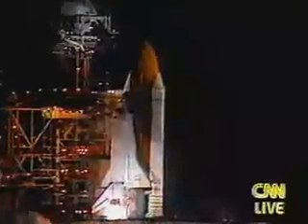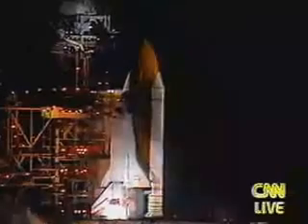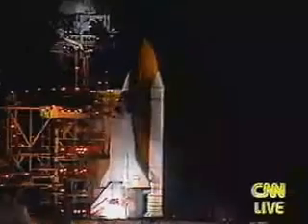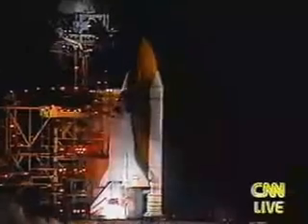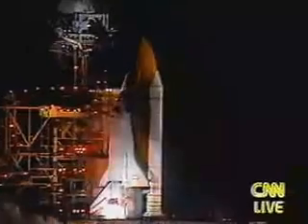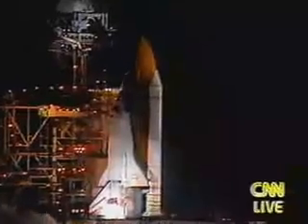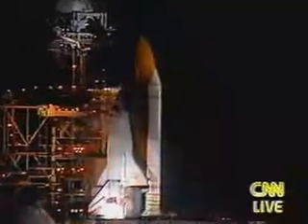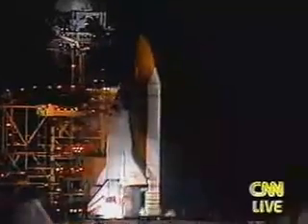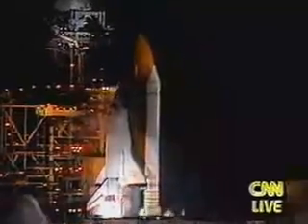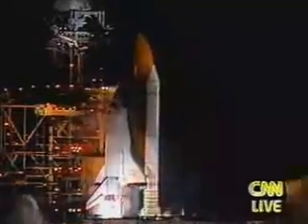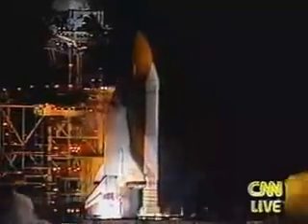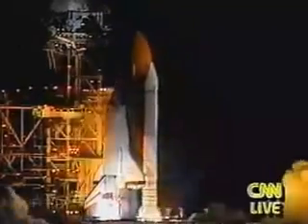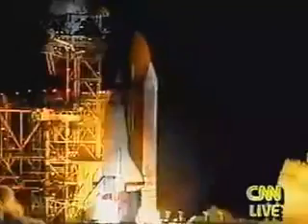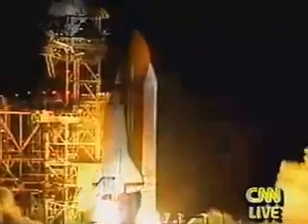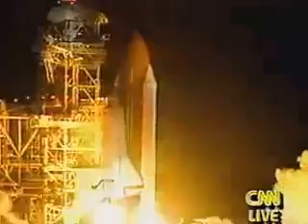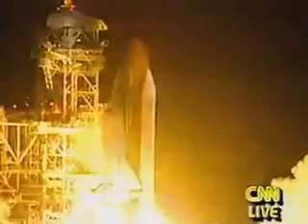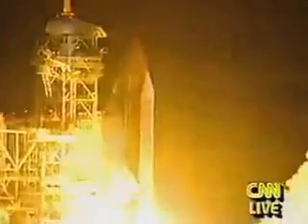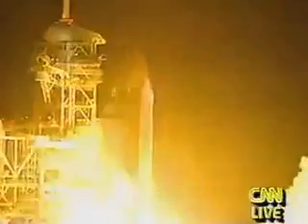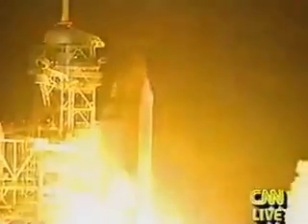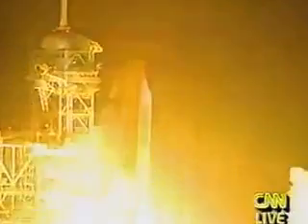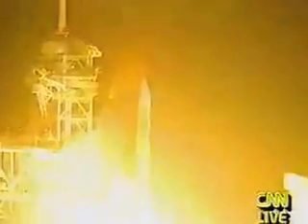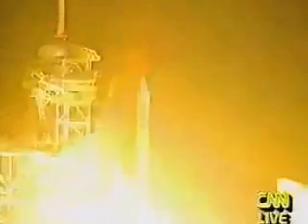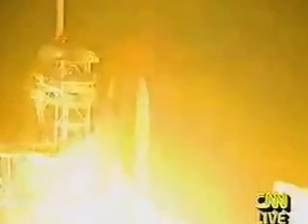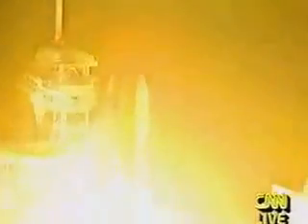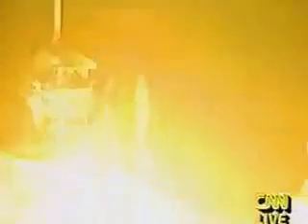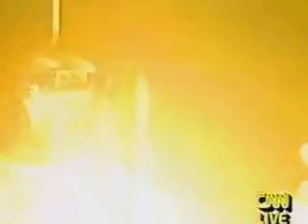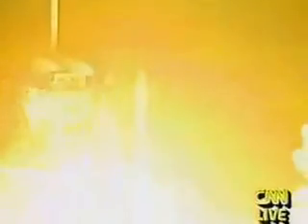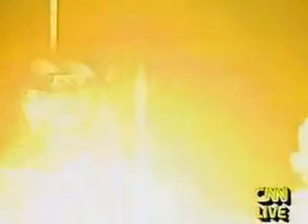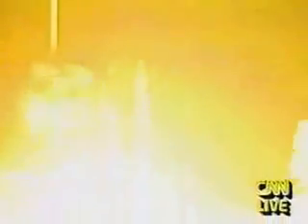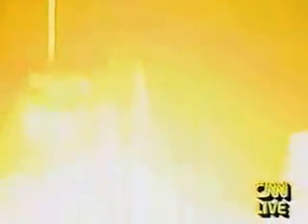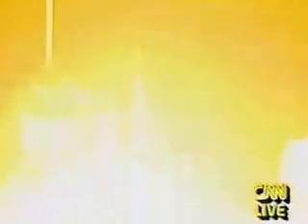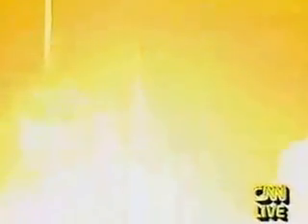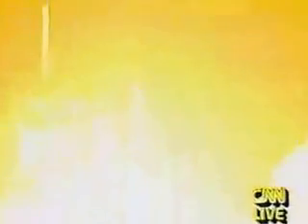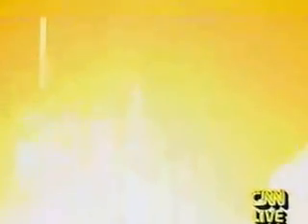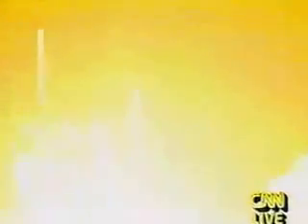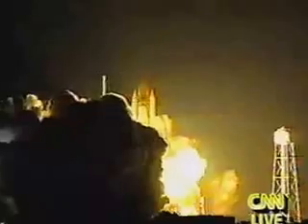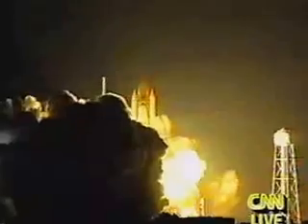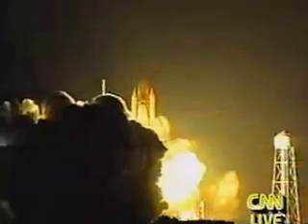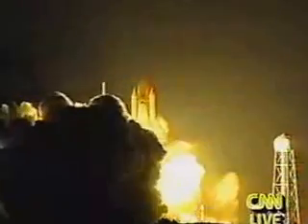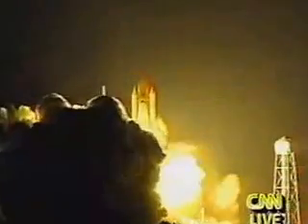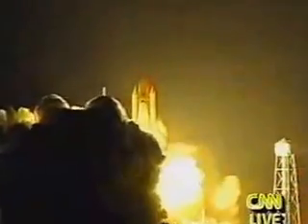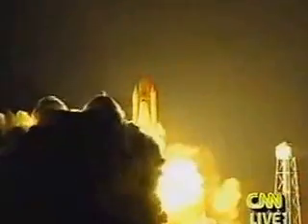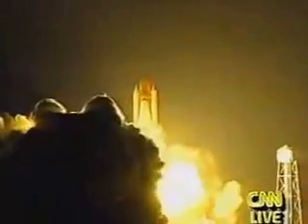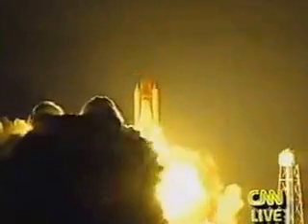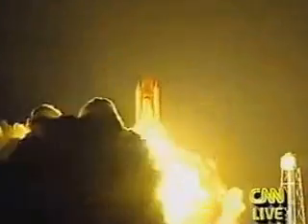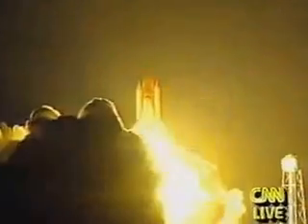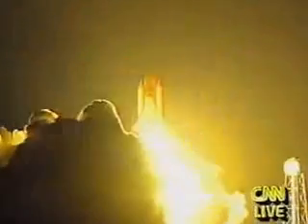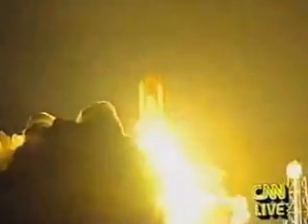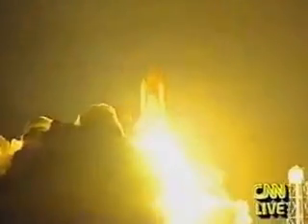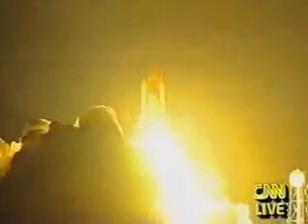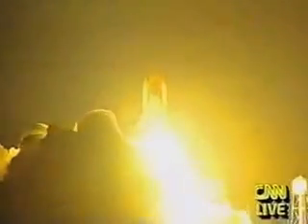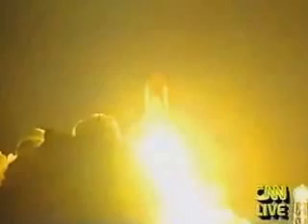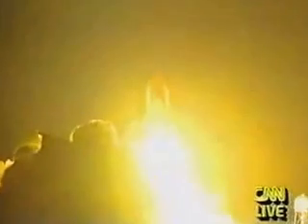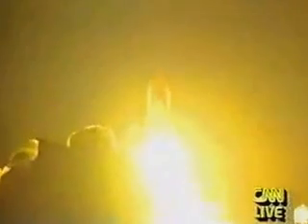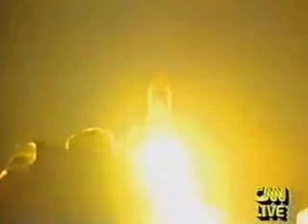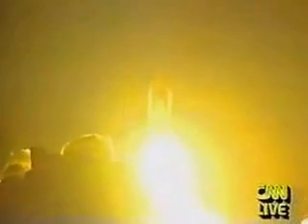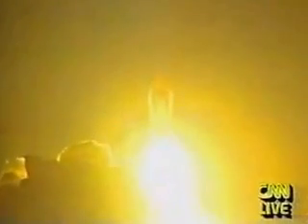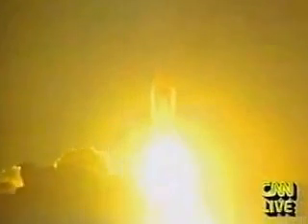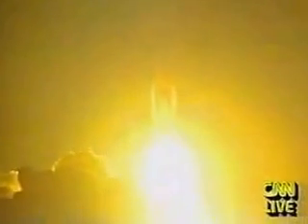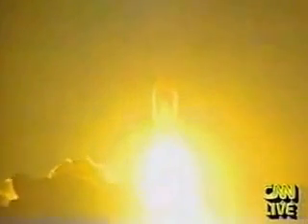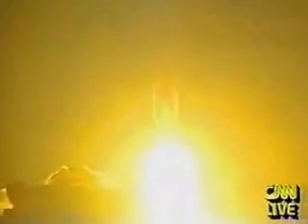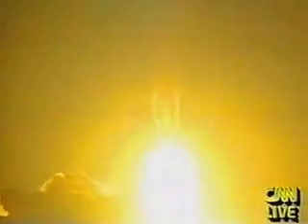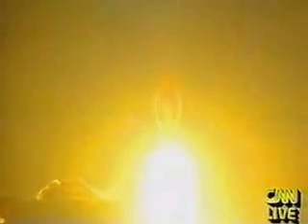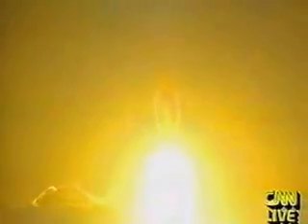And we have liftoff — liftoff of the space shuttle Endeavour on an ambitious mission to service the Hubble Space Telescope.